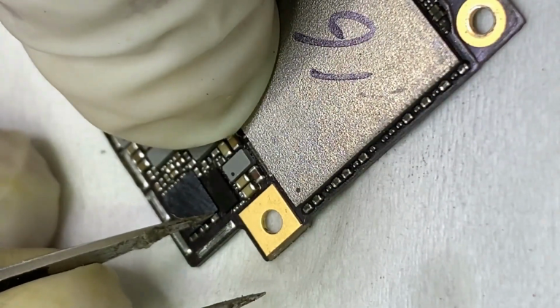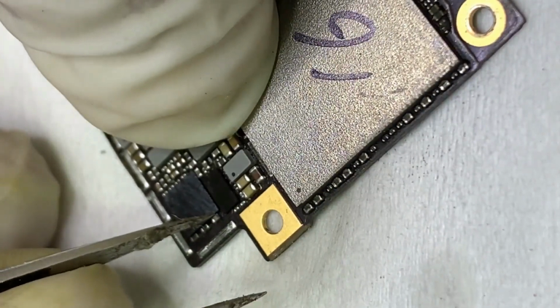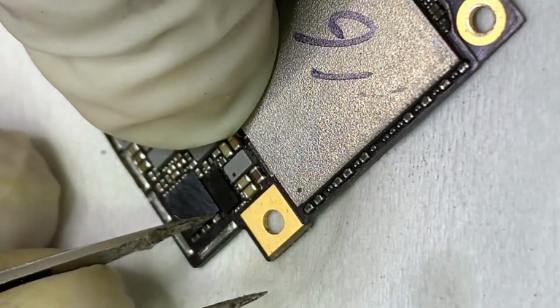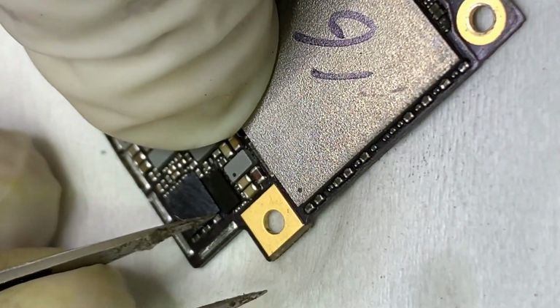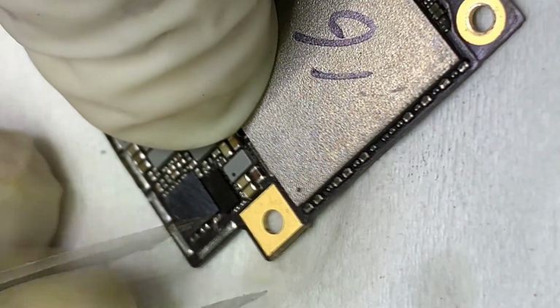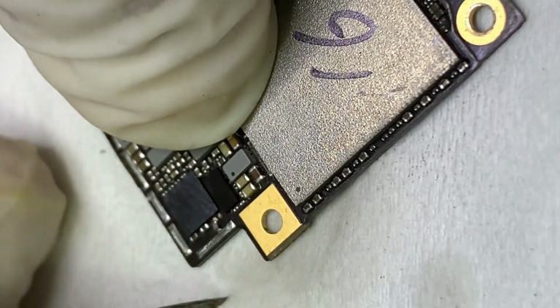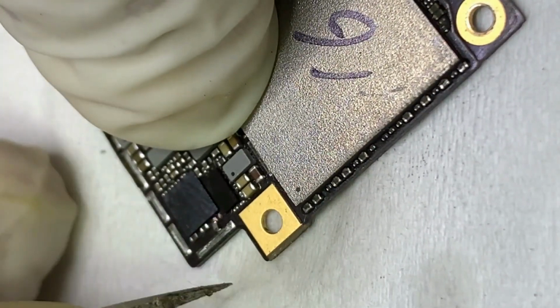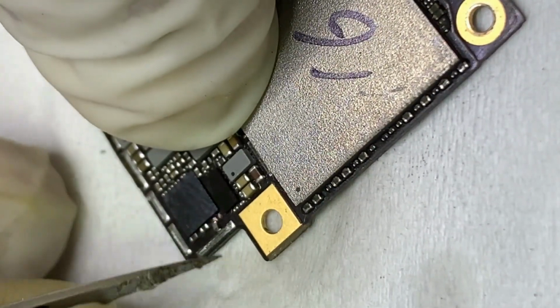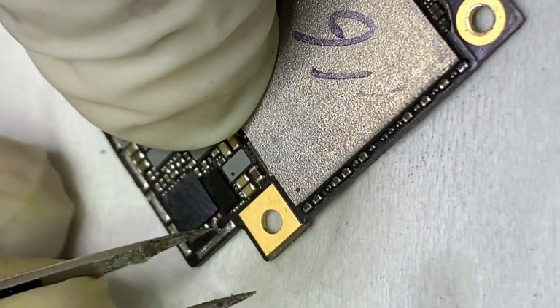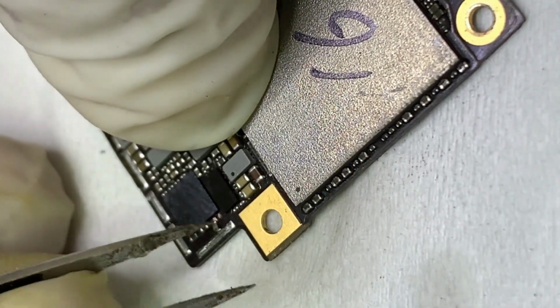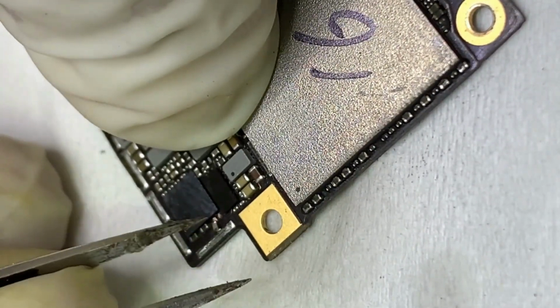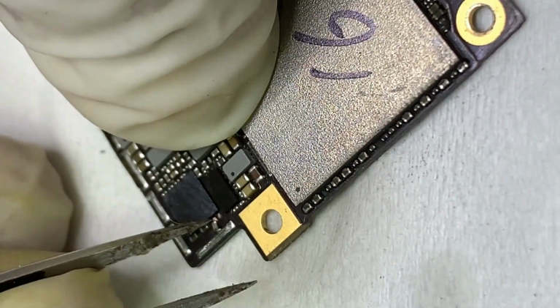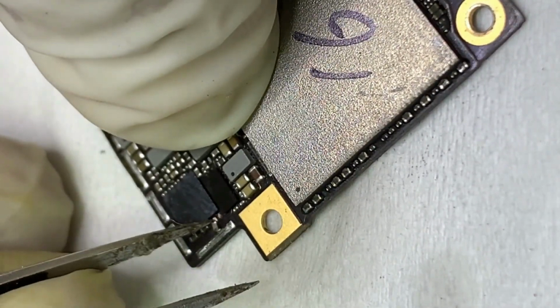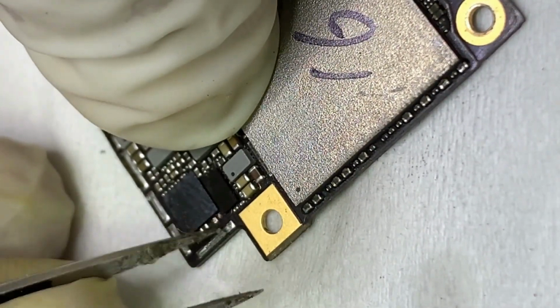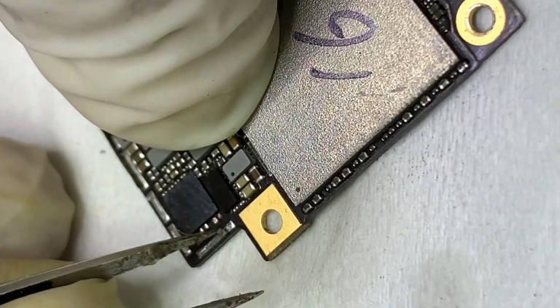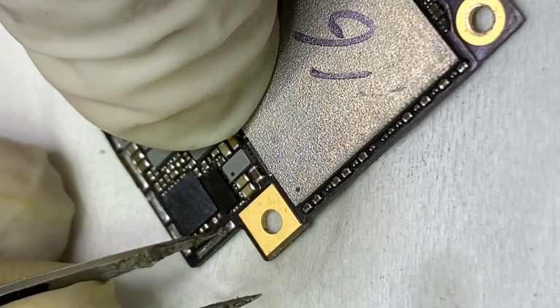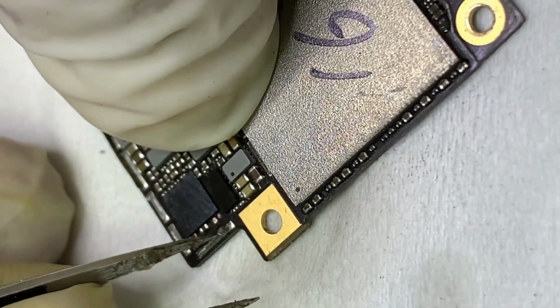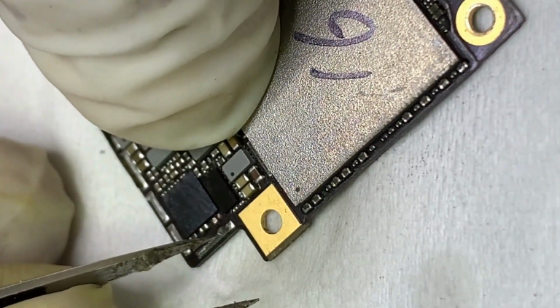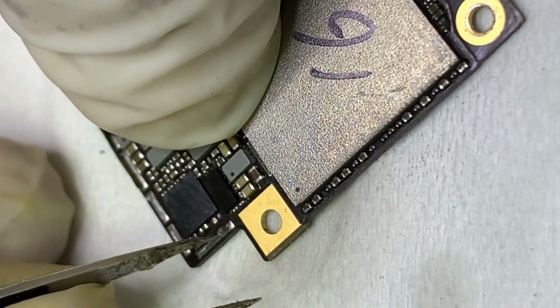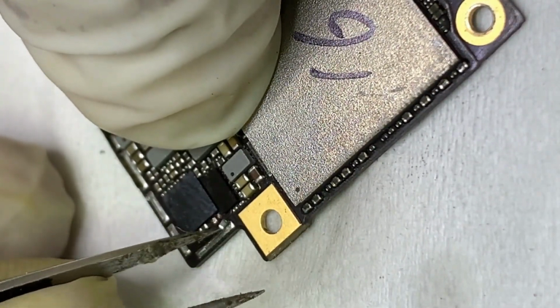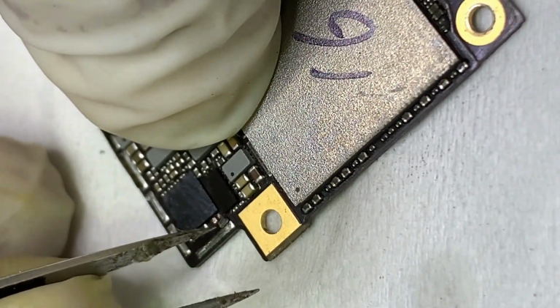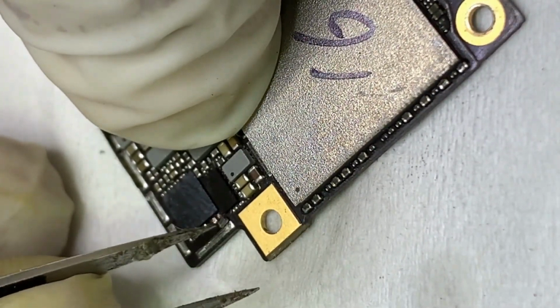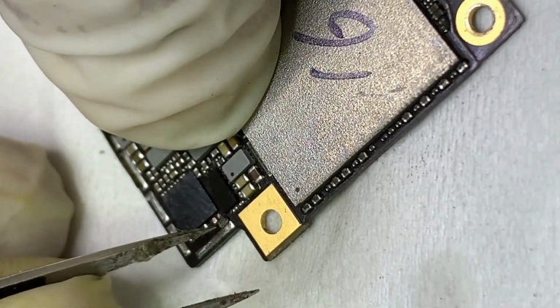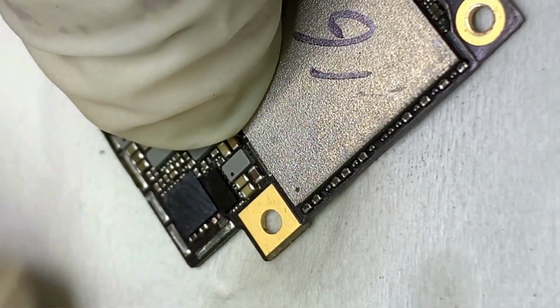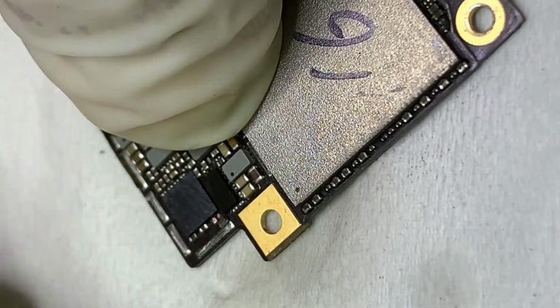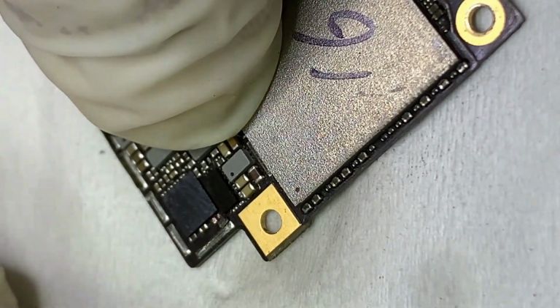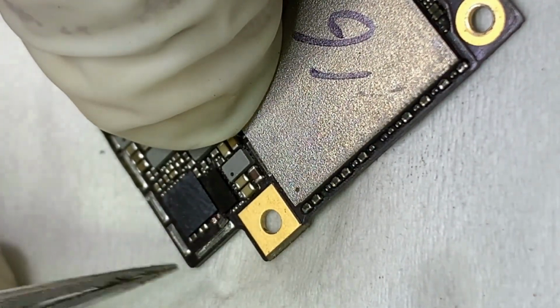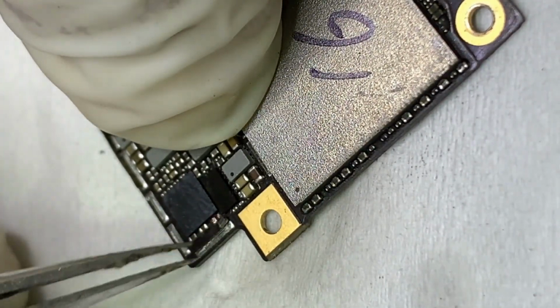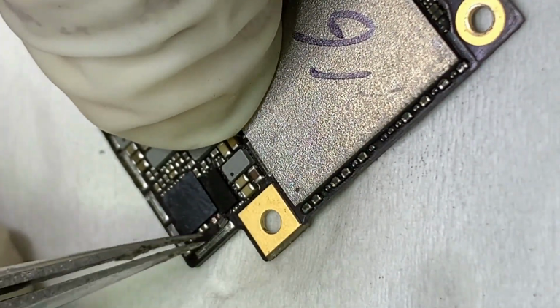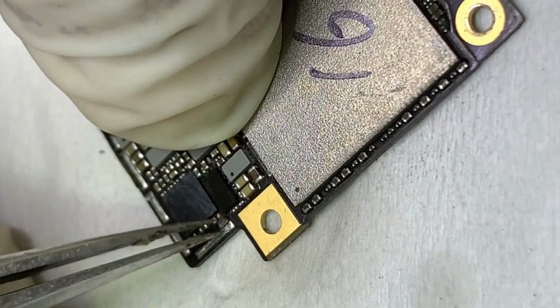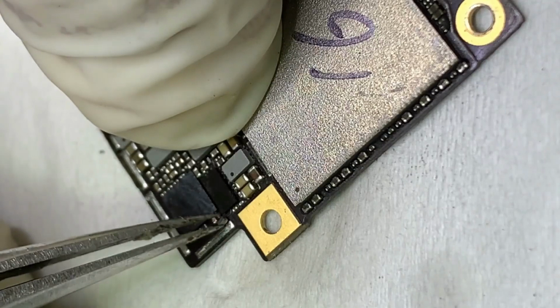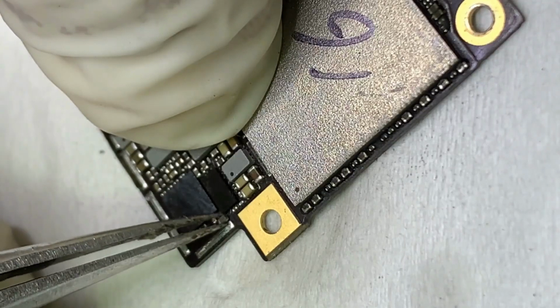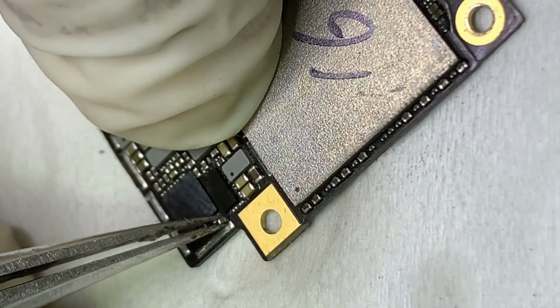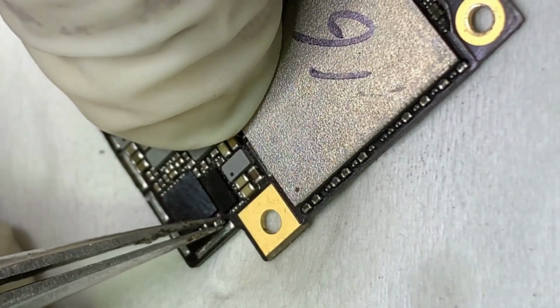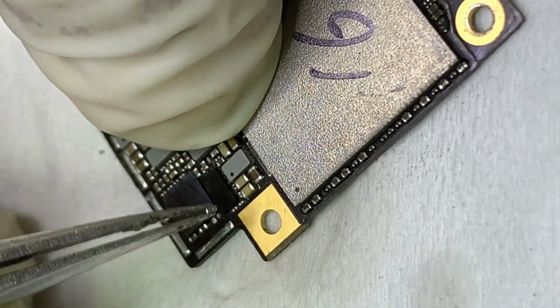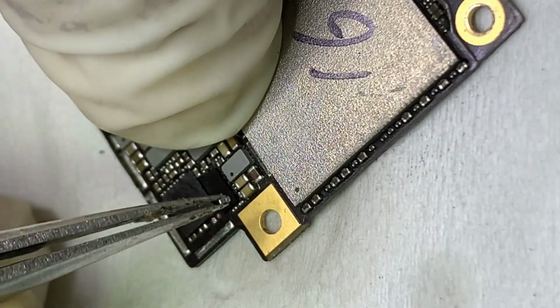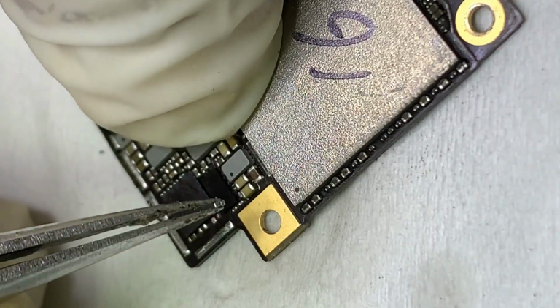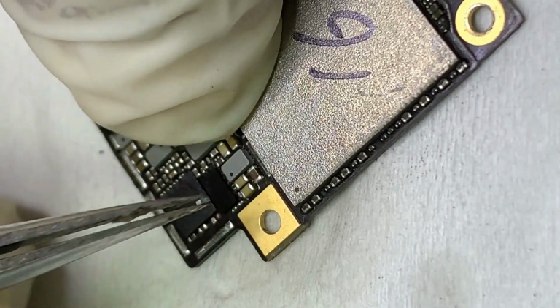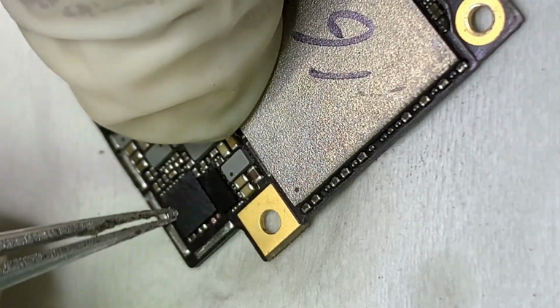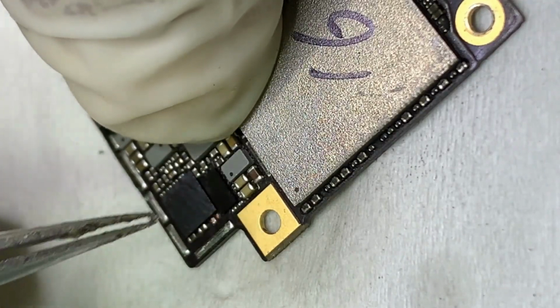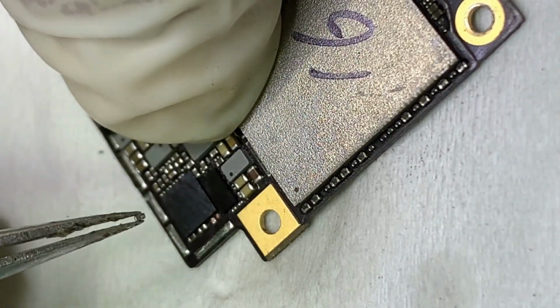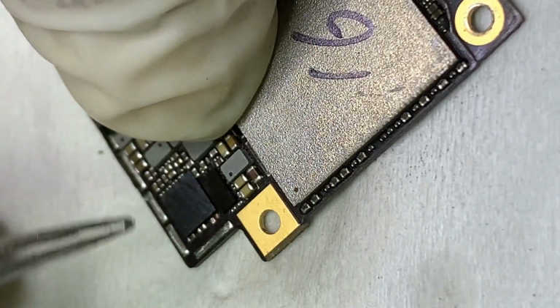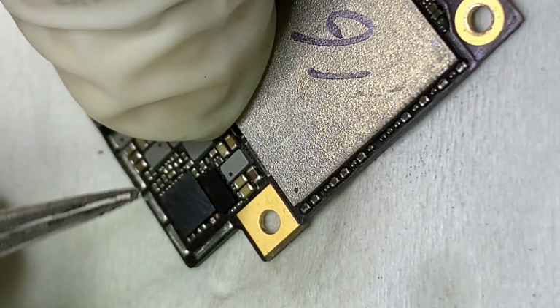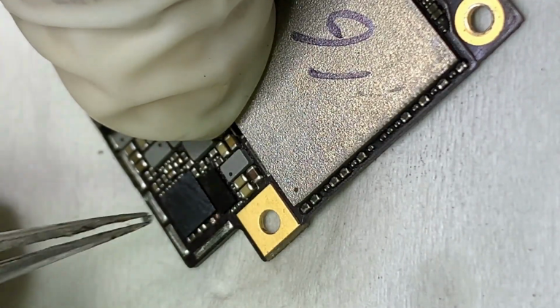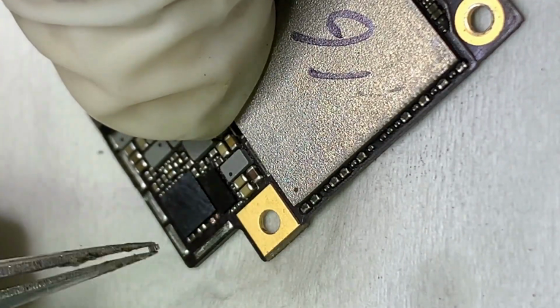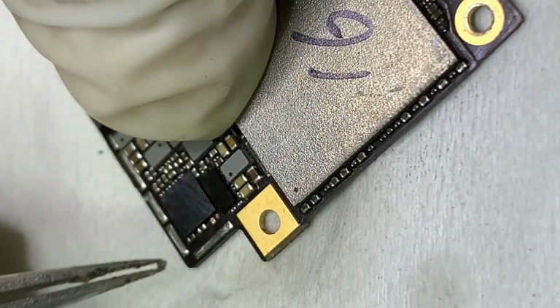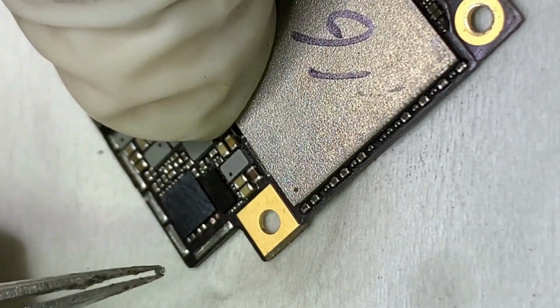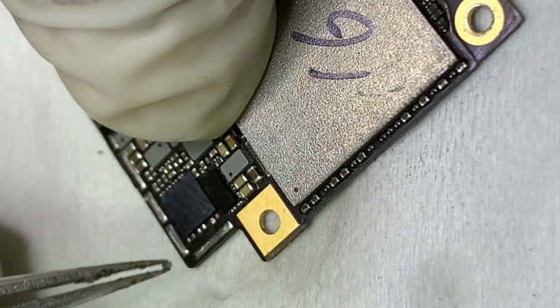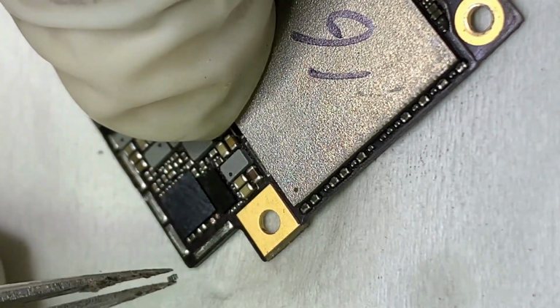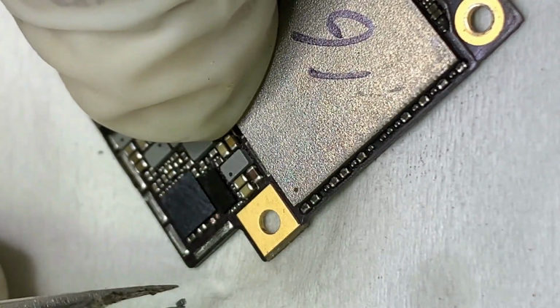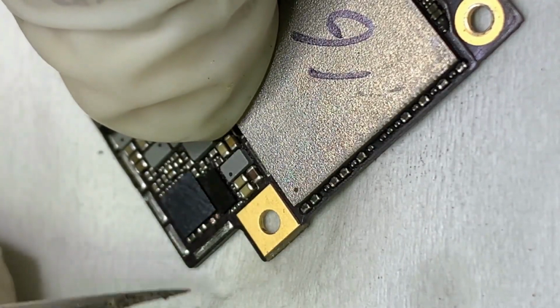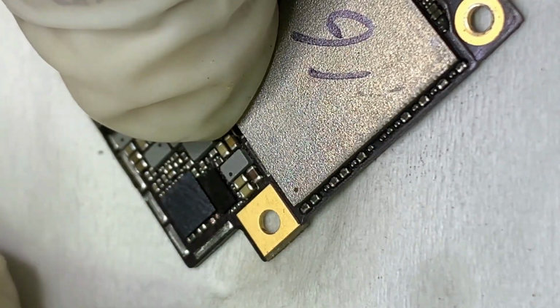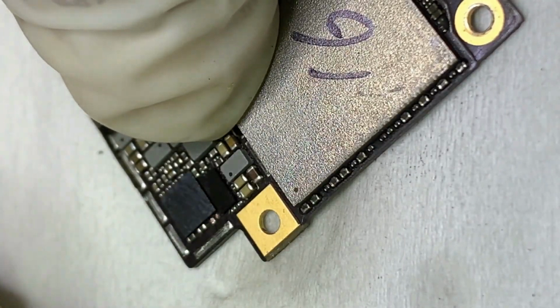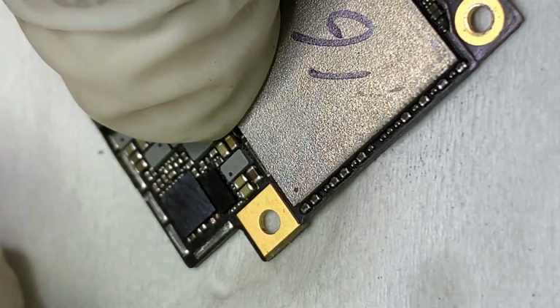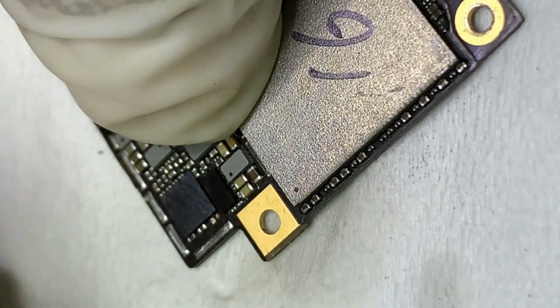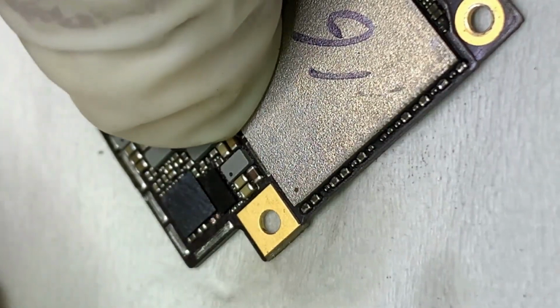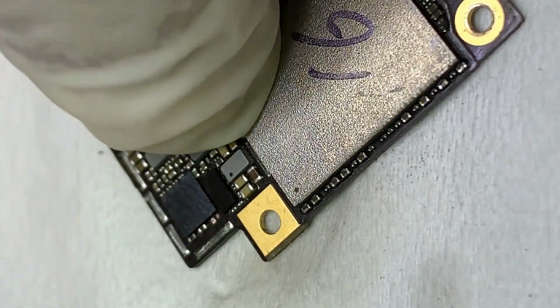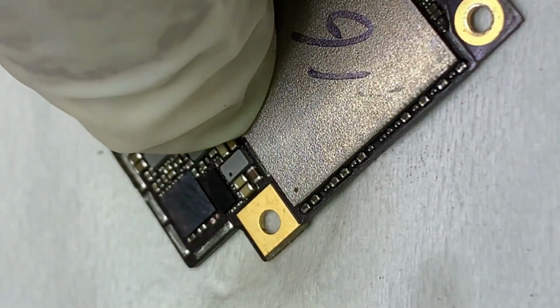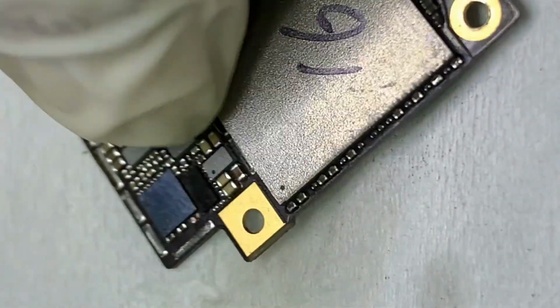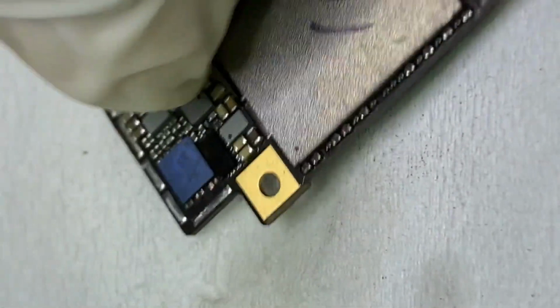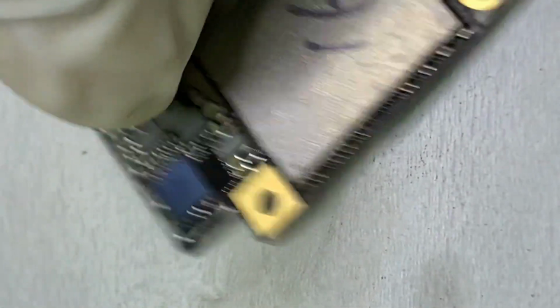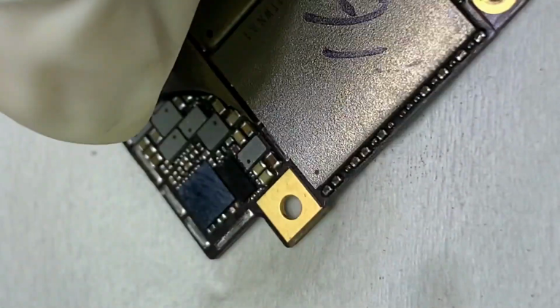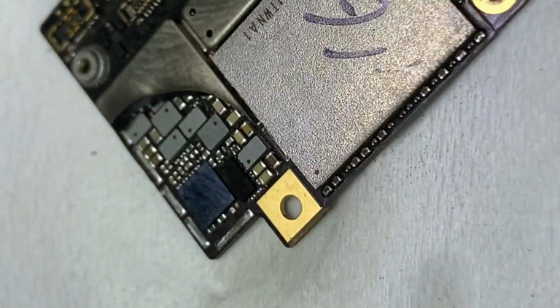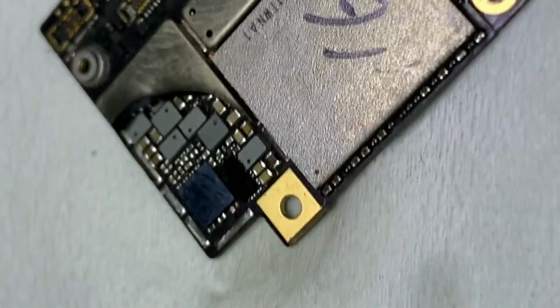Finally, remove capacitor C5645. The short is removed from pin 28.